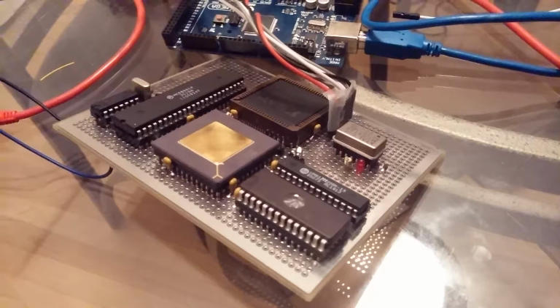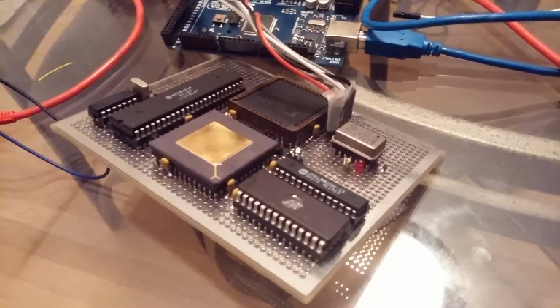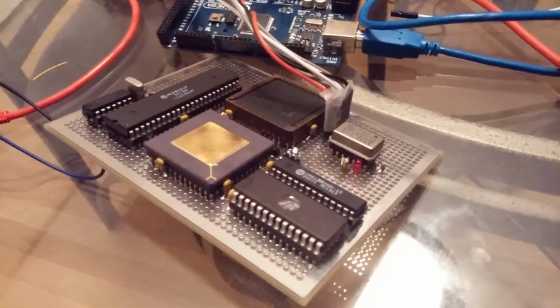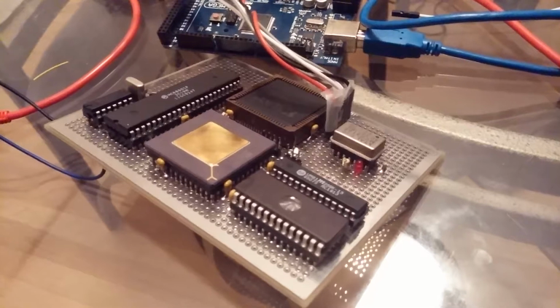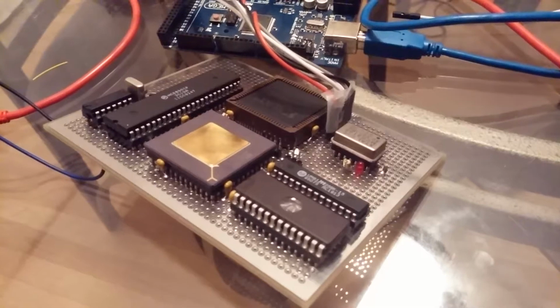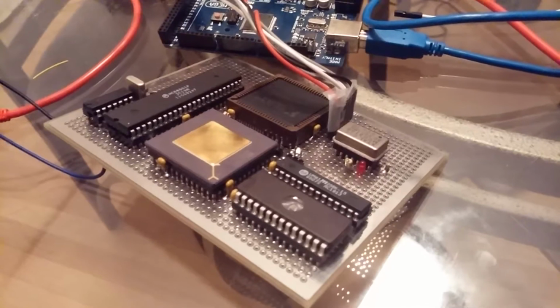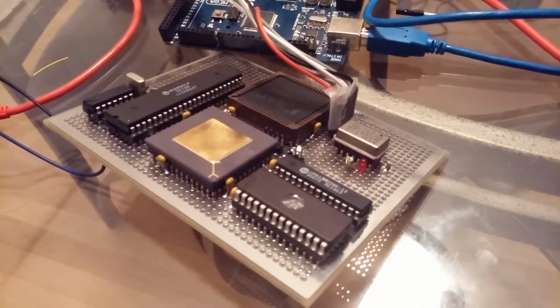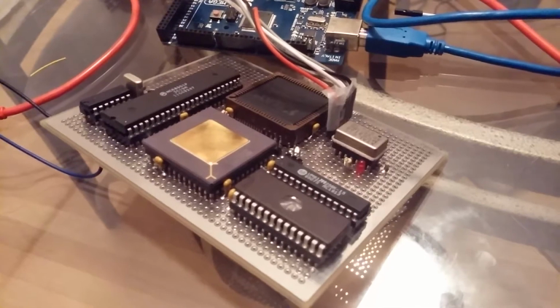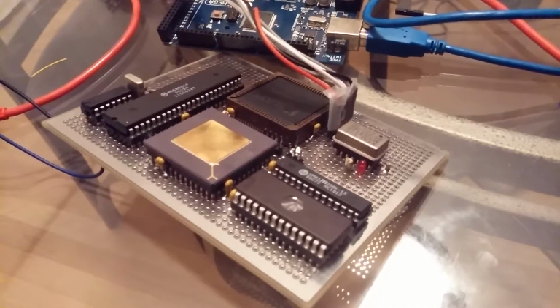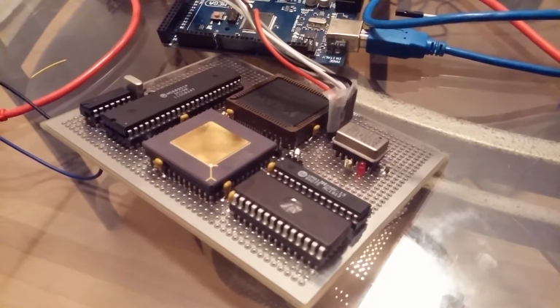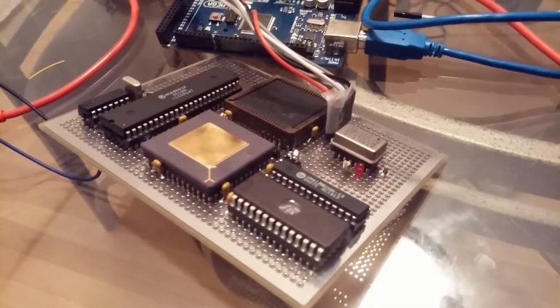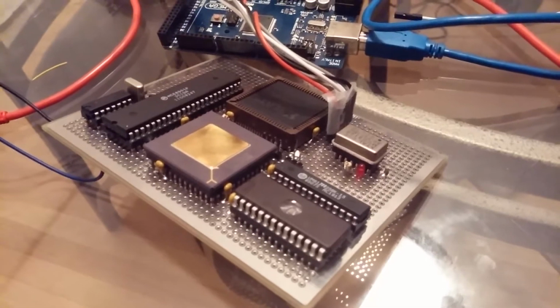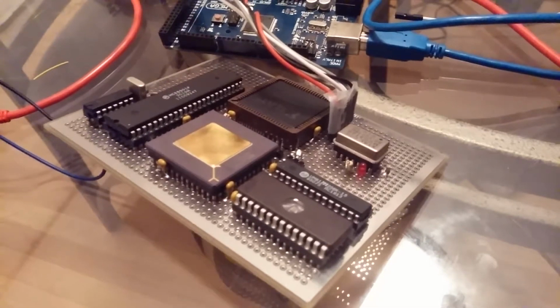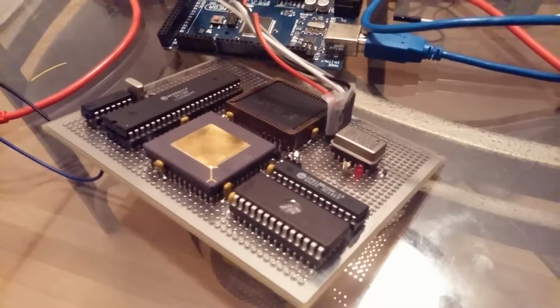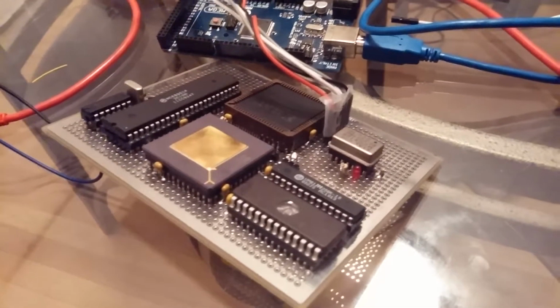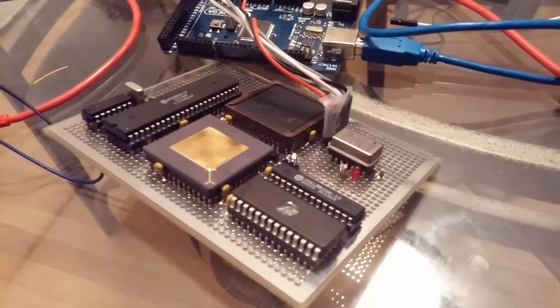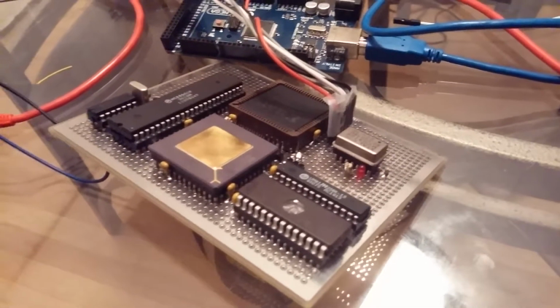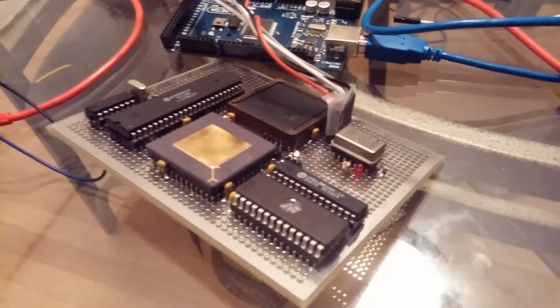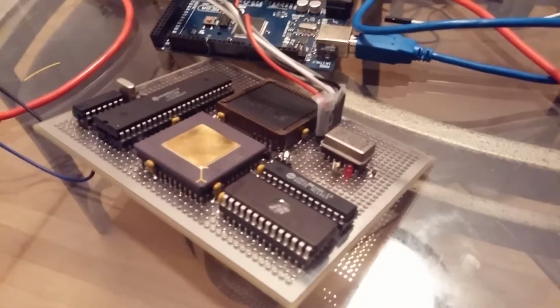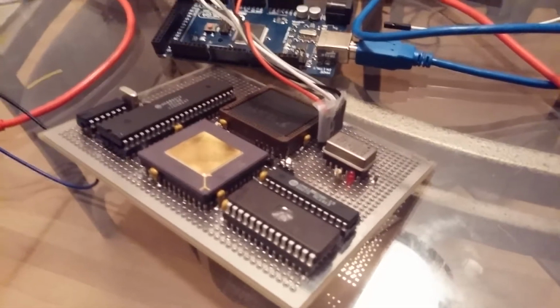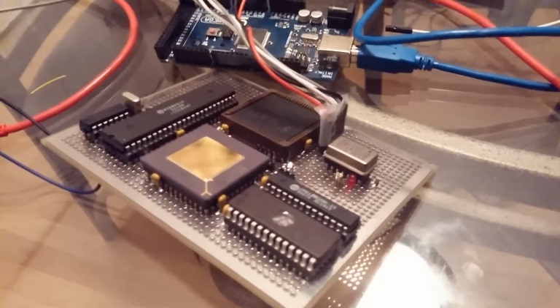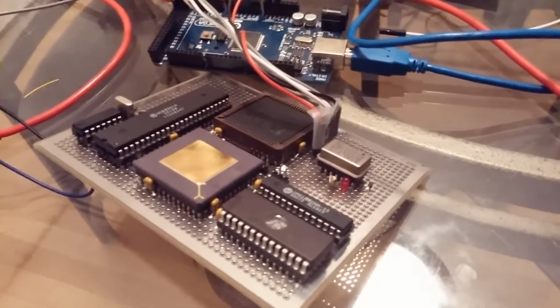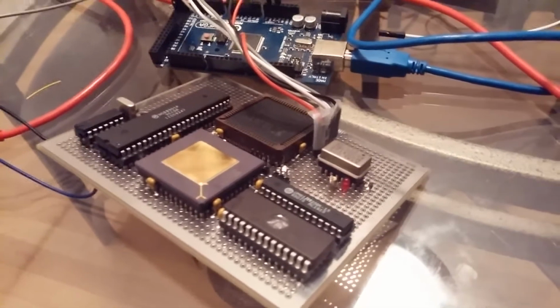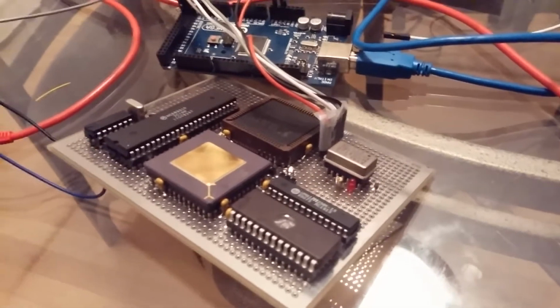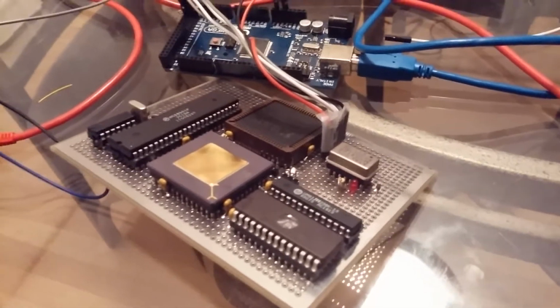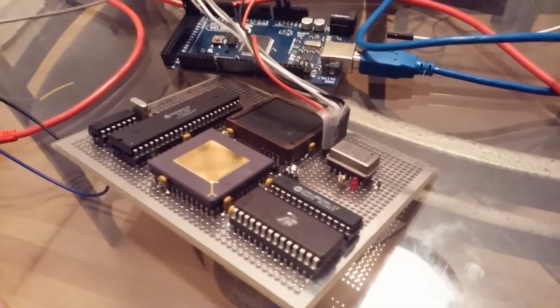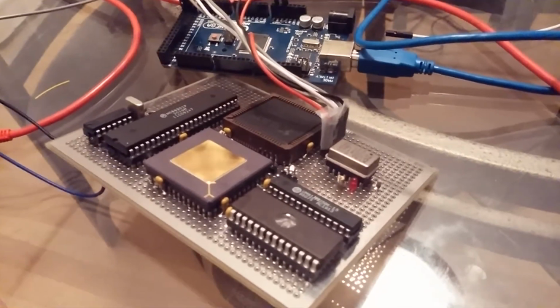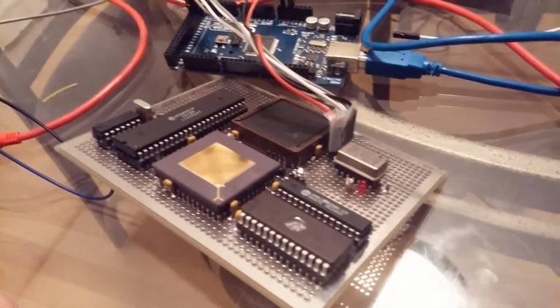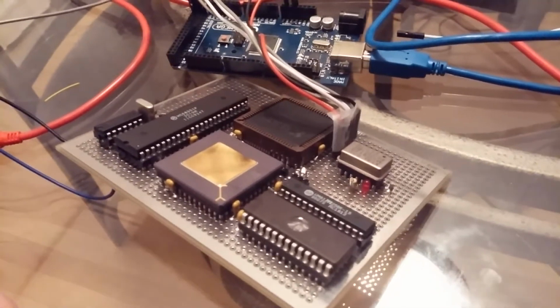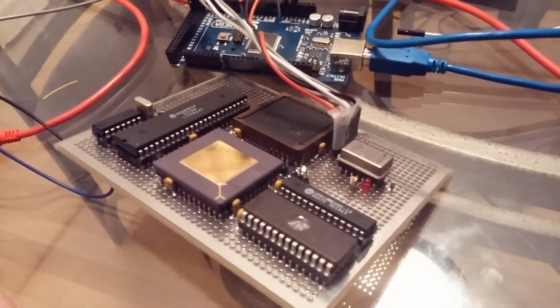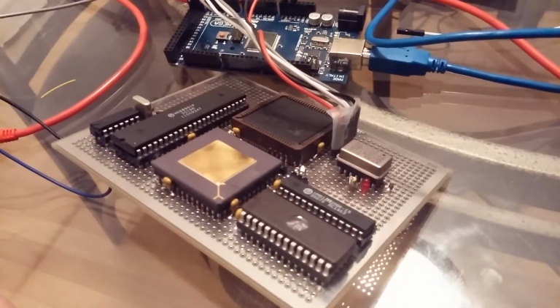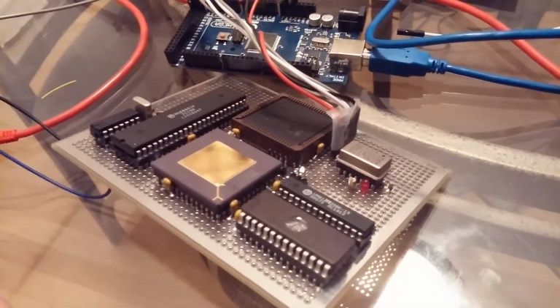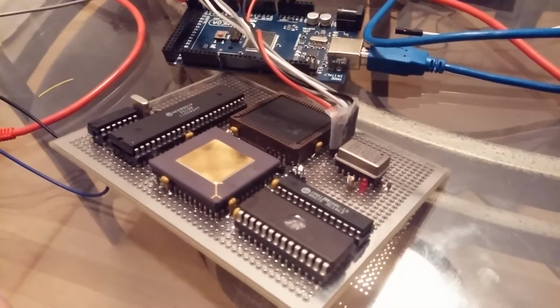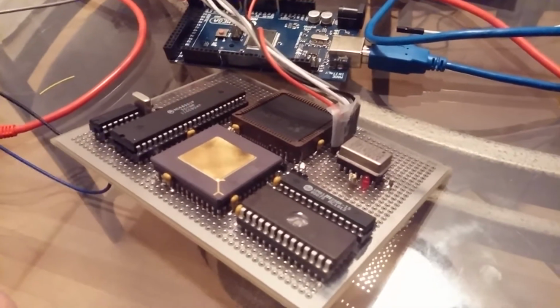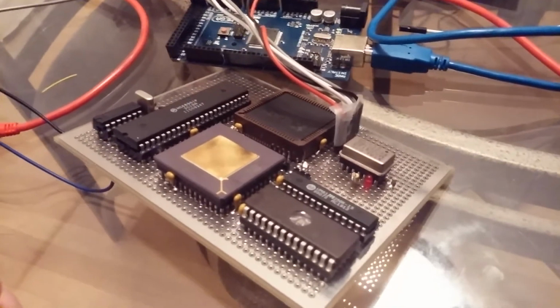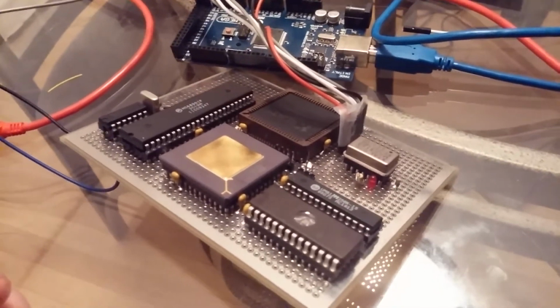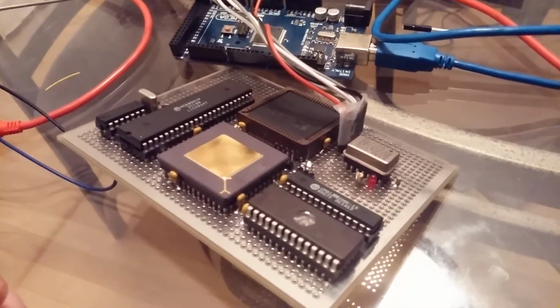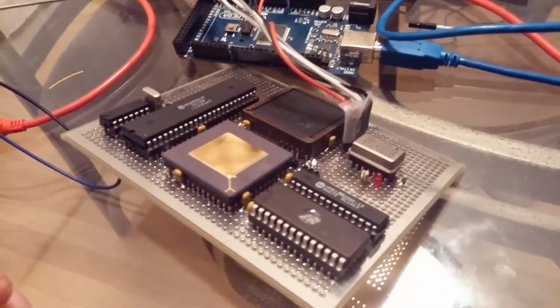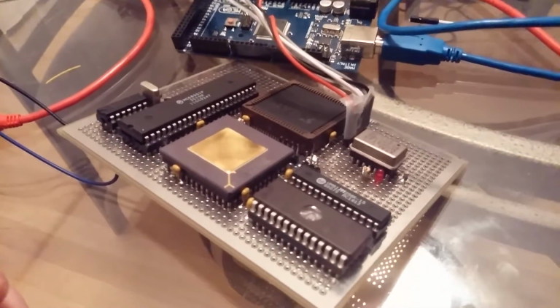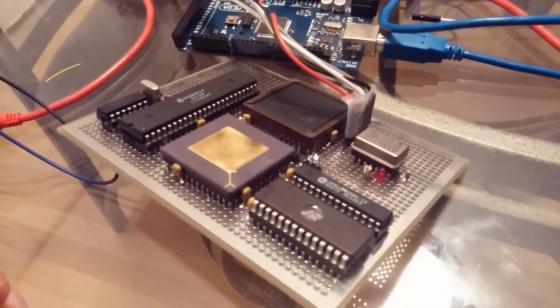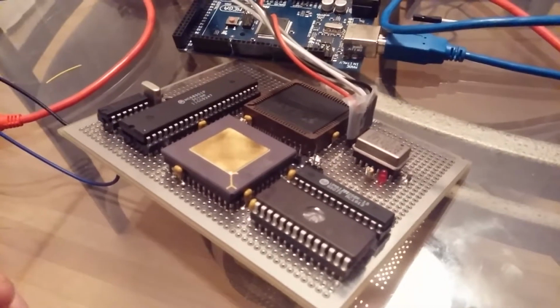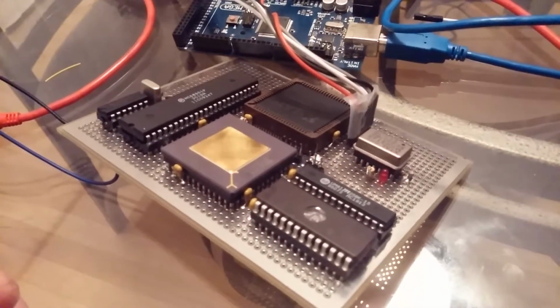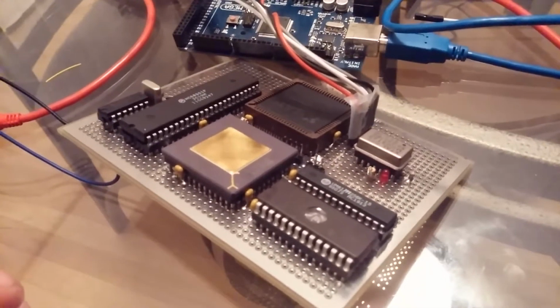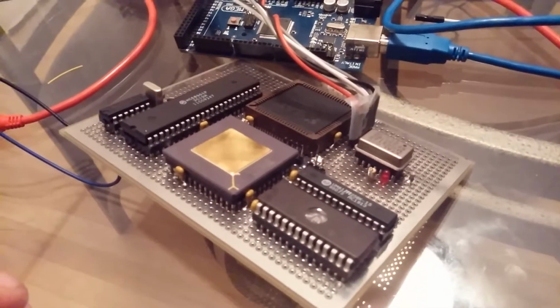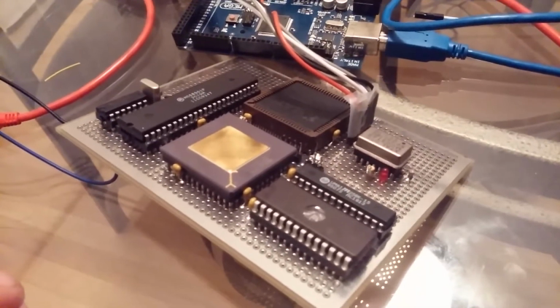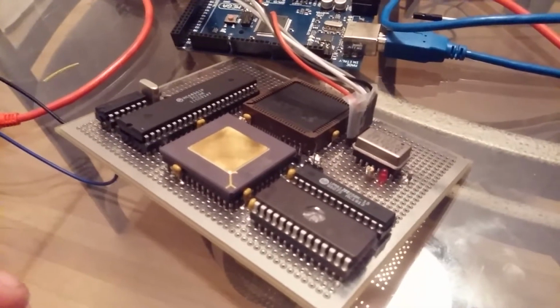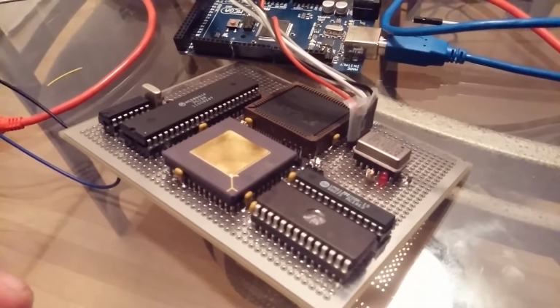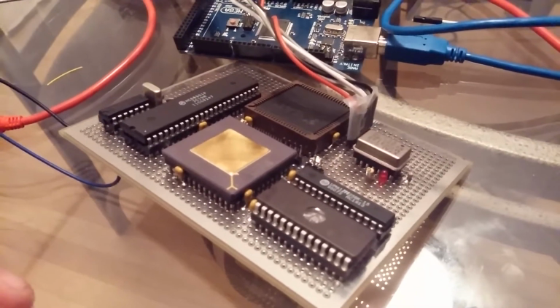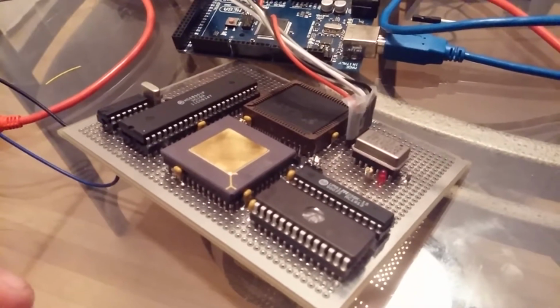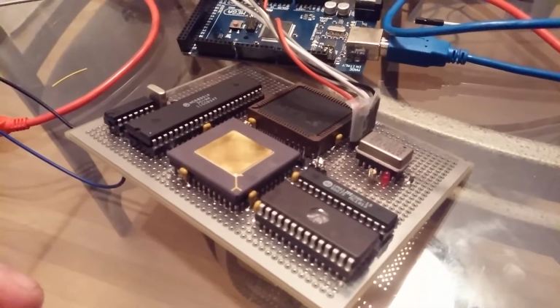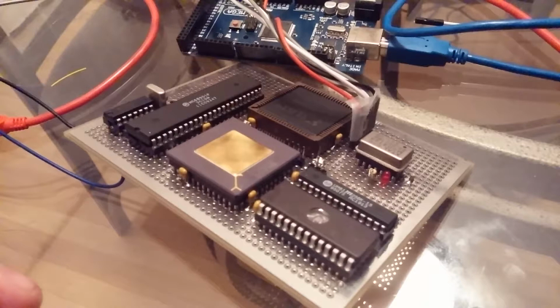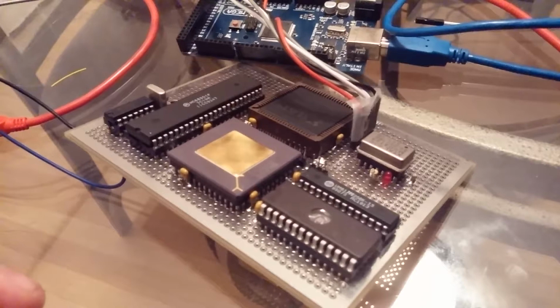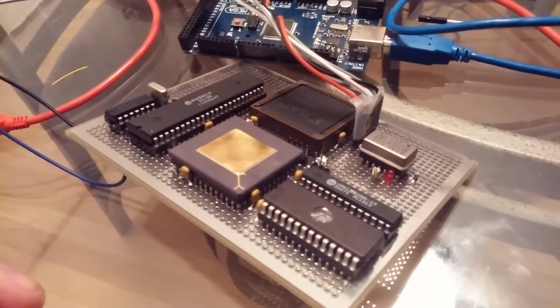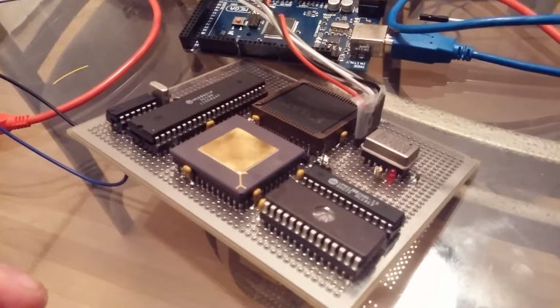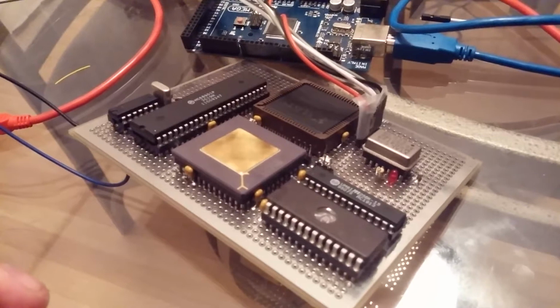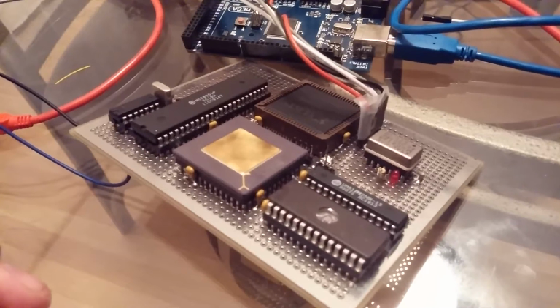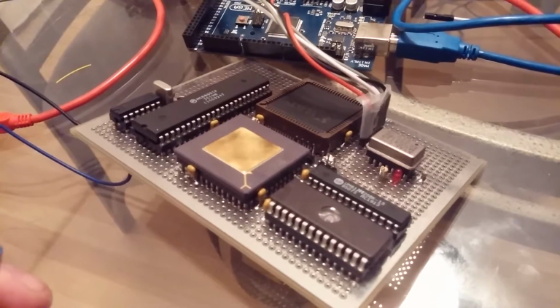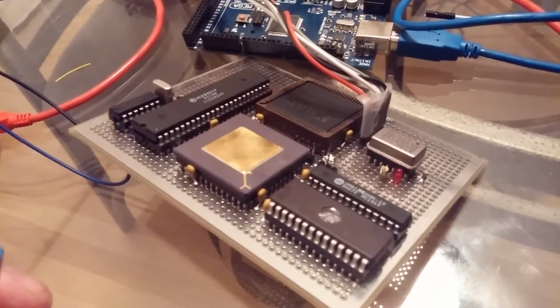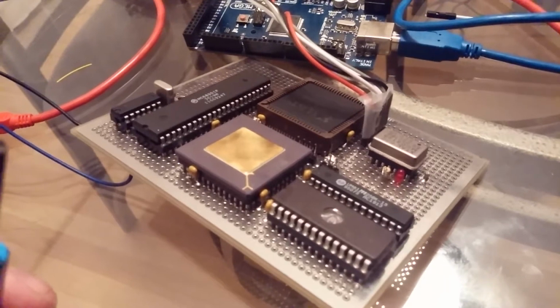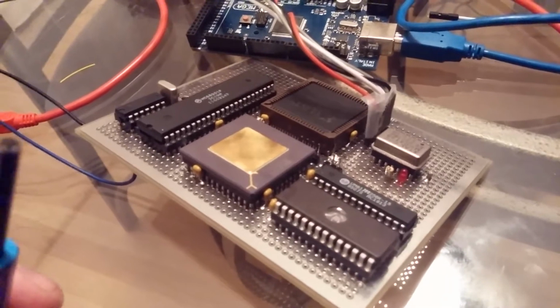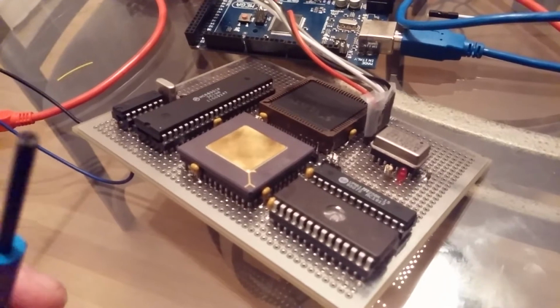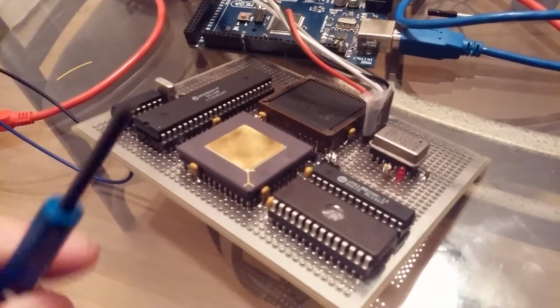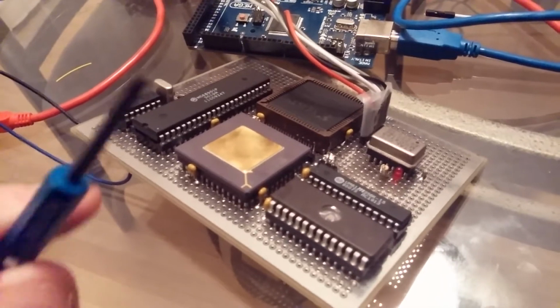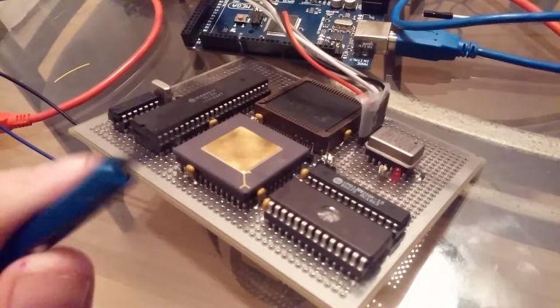This is just an update for the project that I'm working on. This is the 68020 homebrew computer that I'm building.